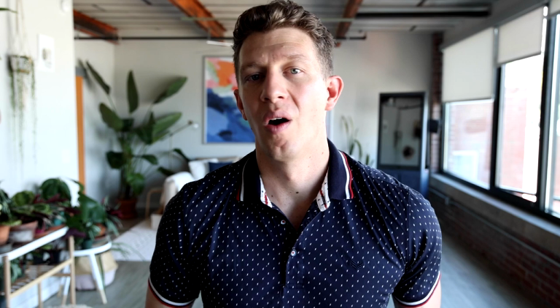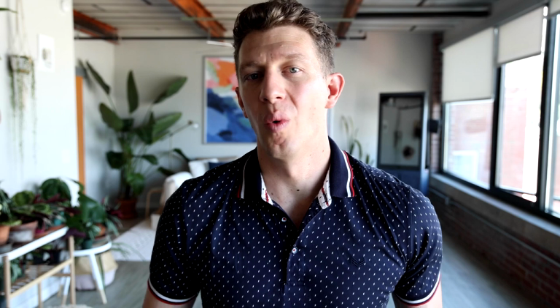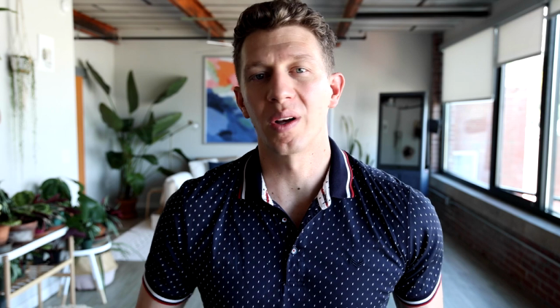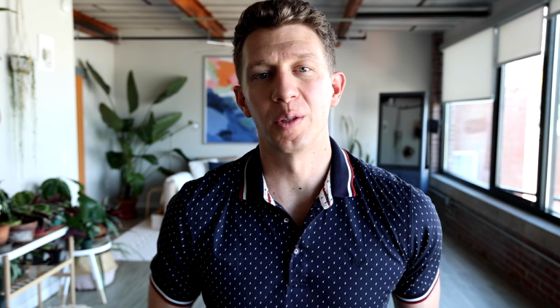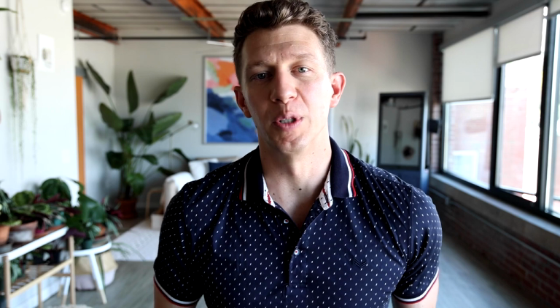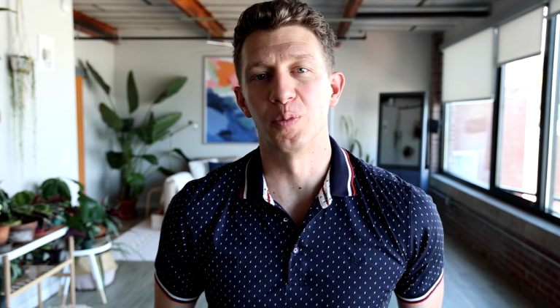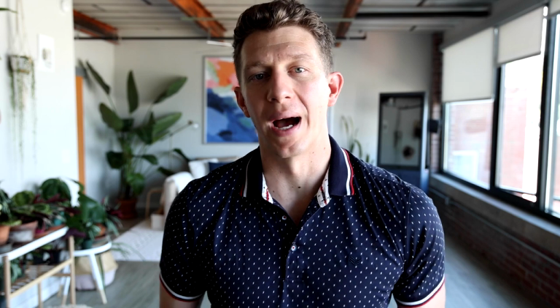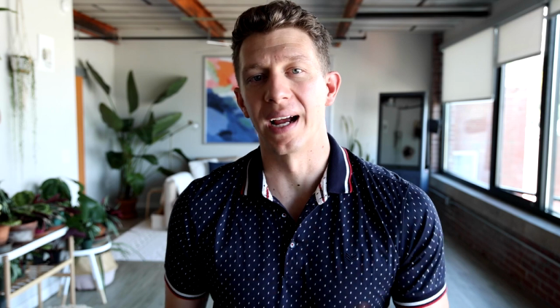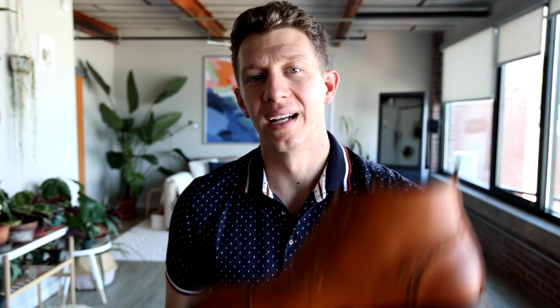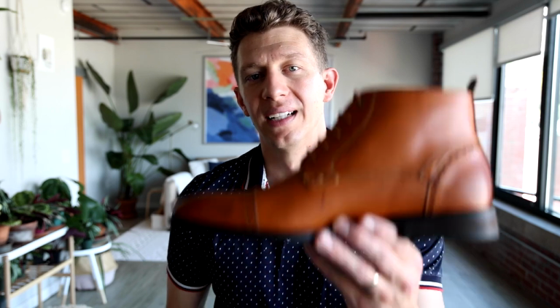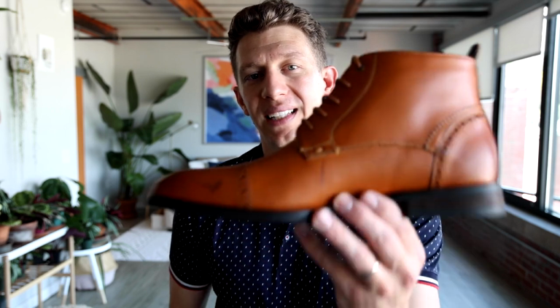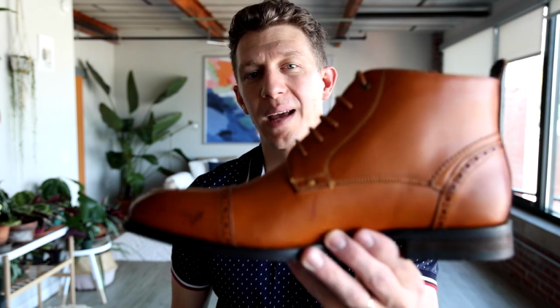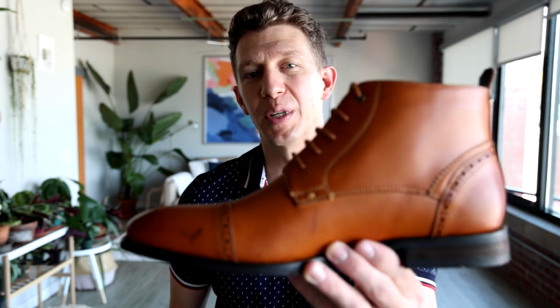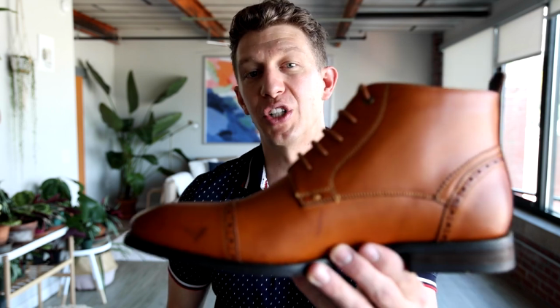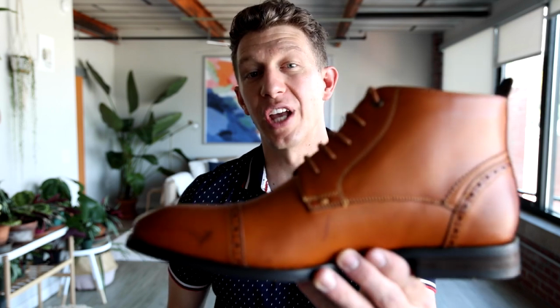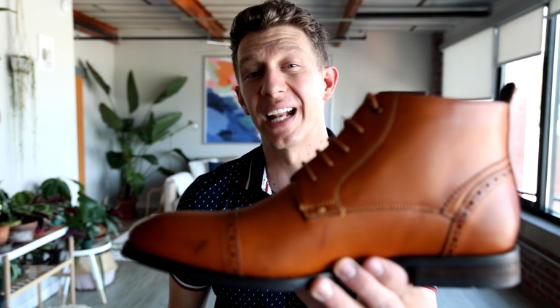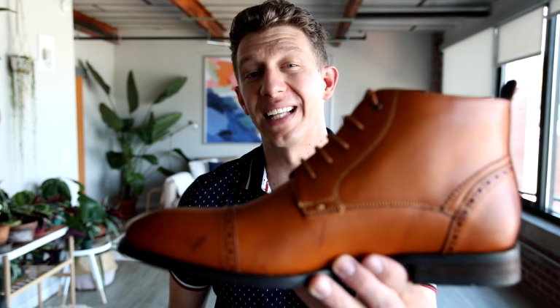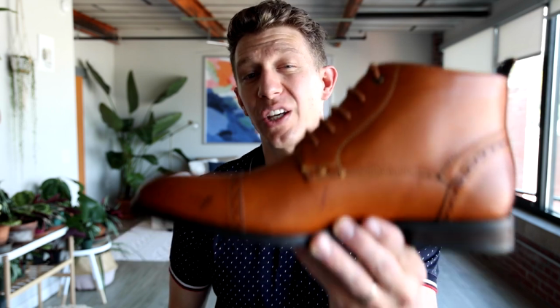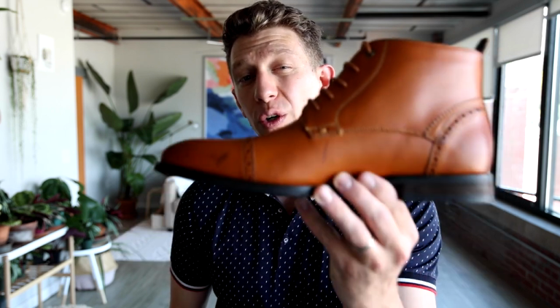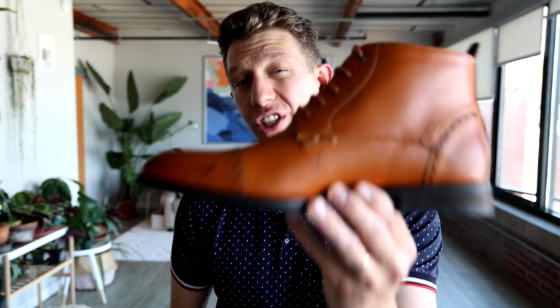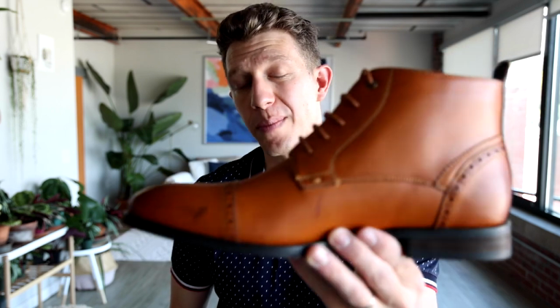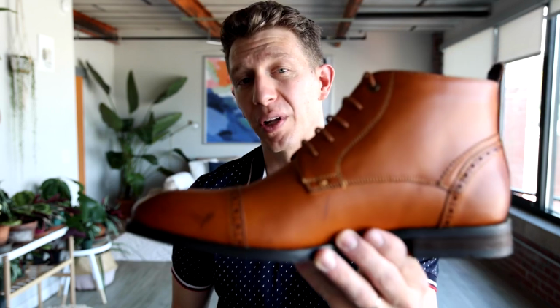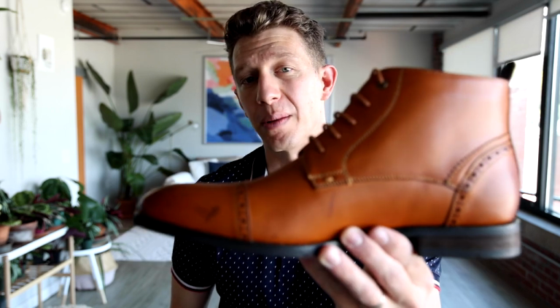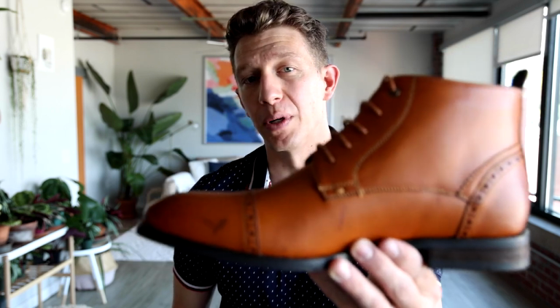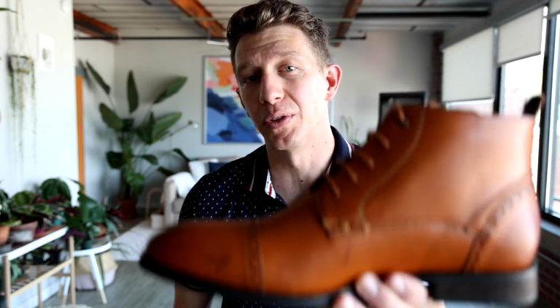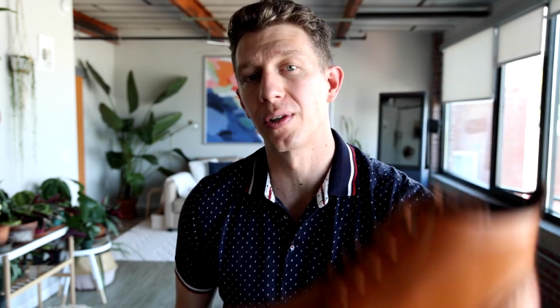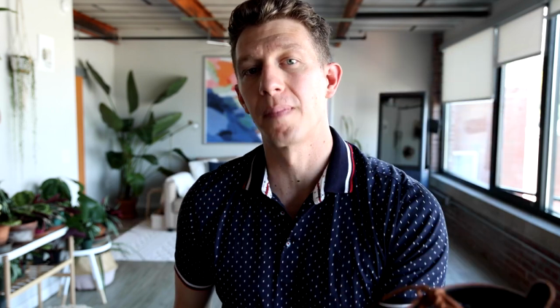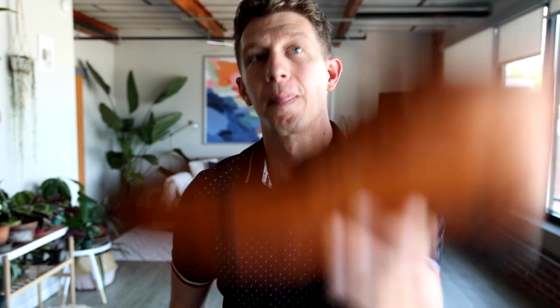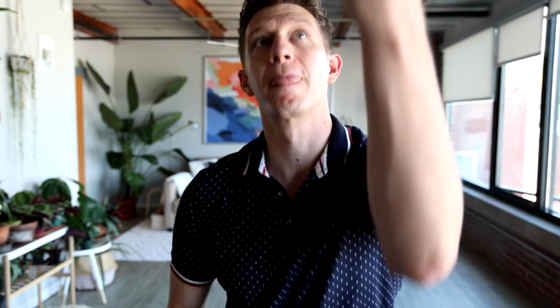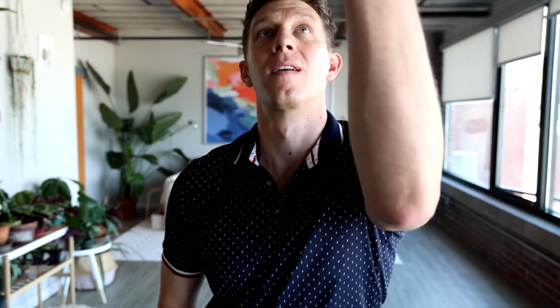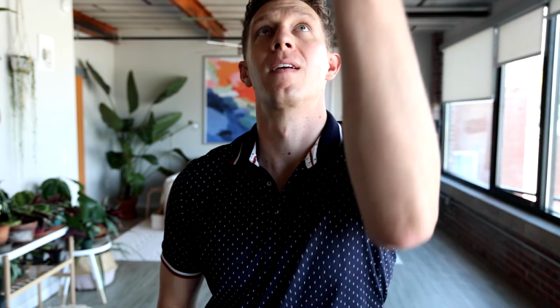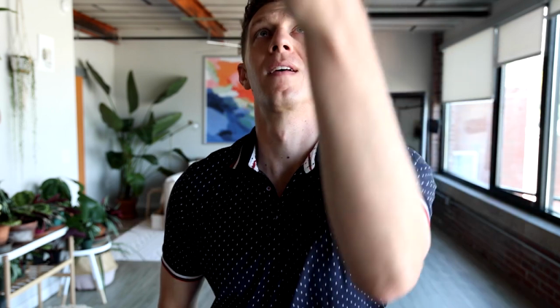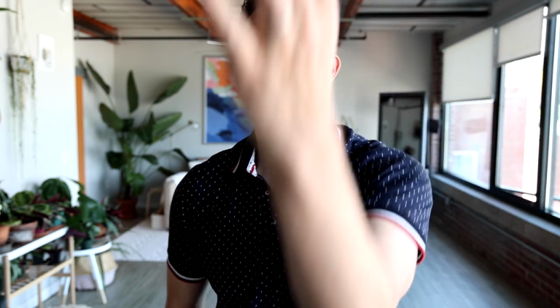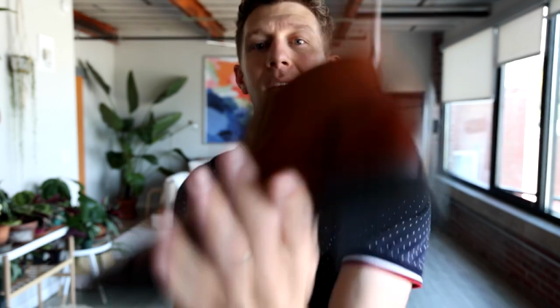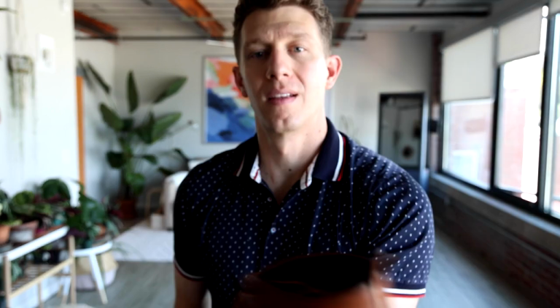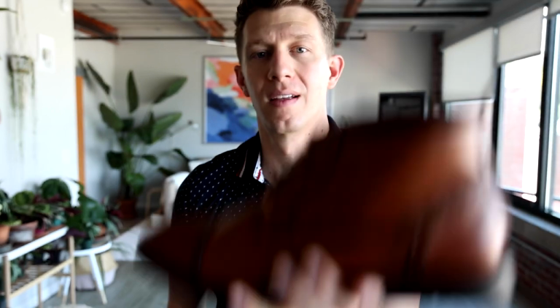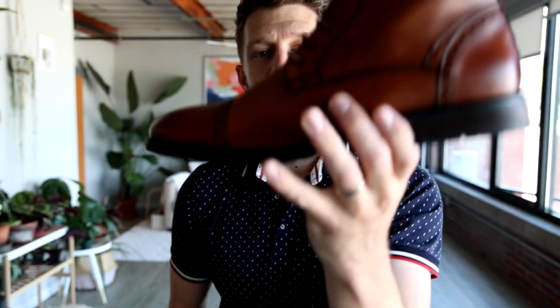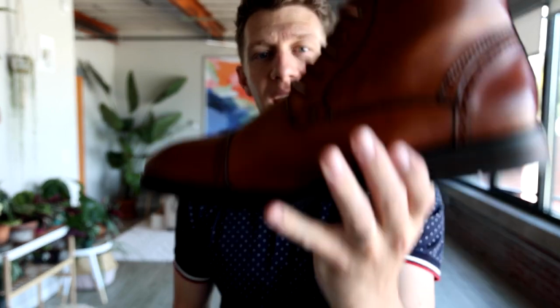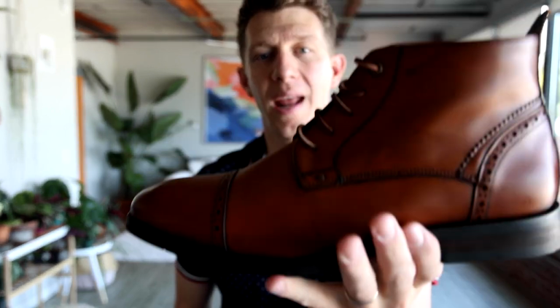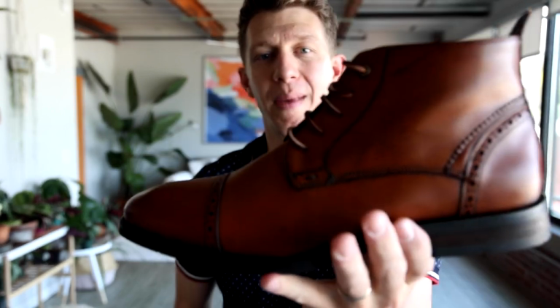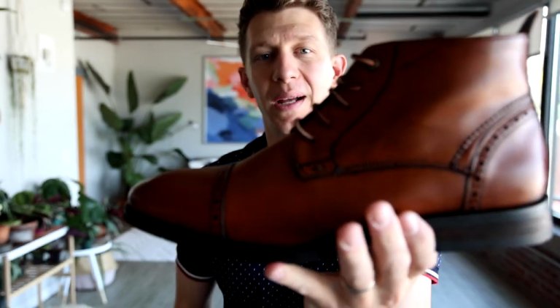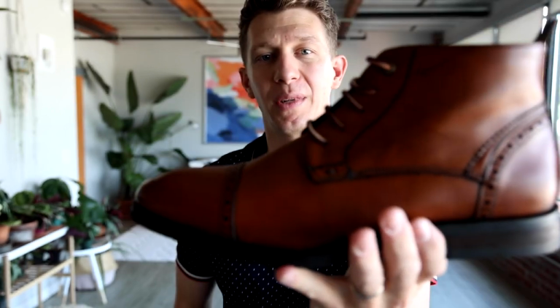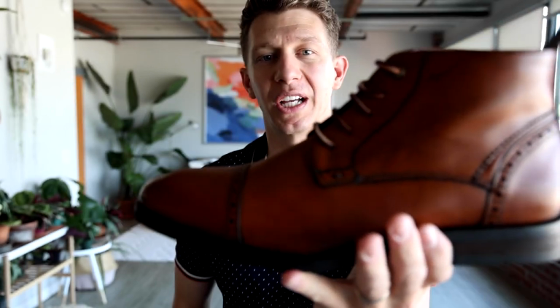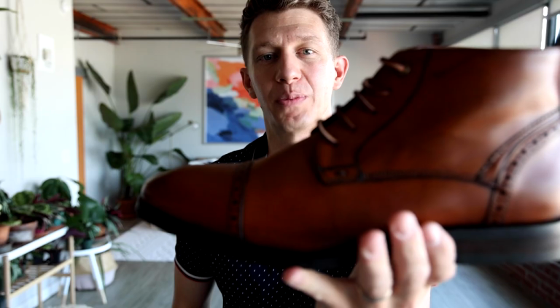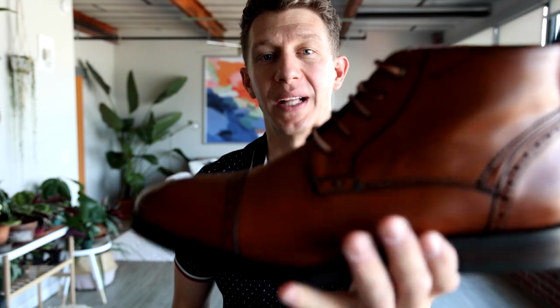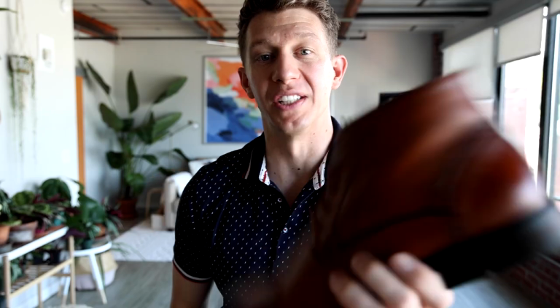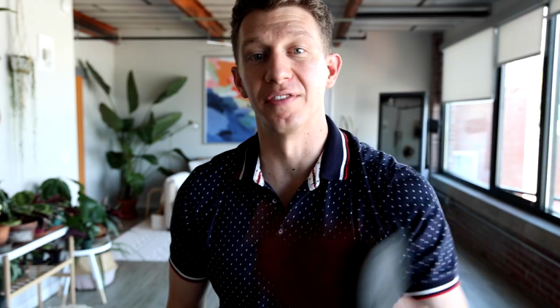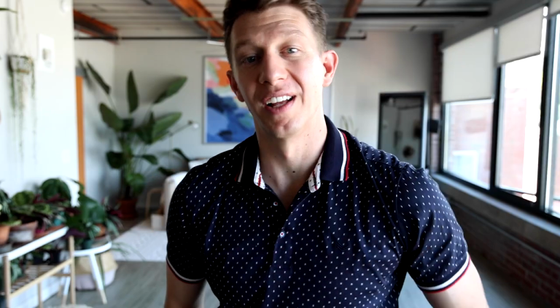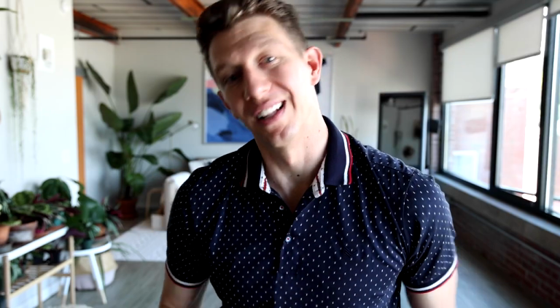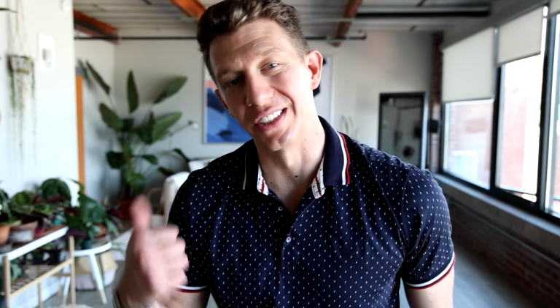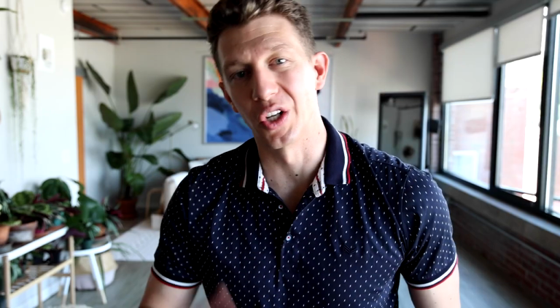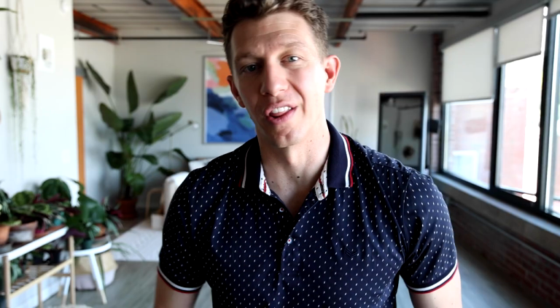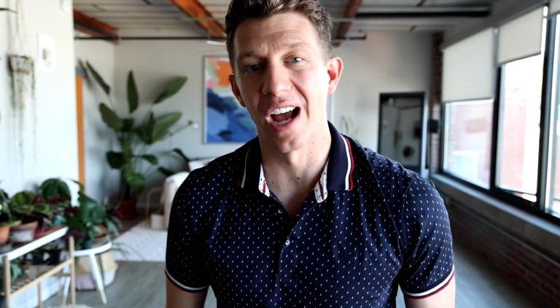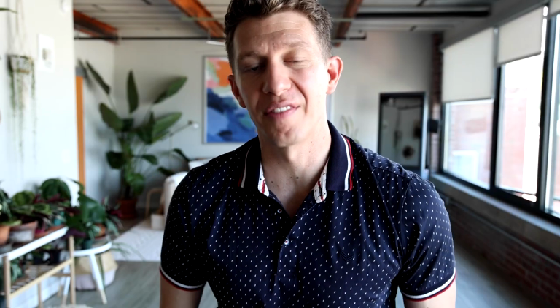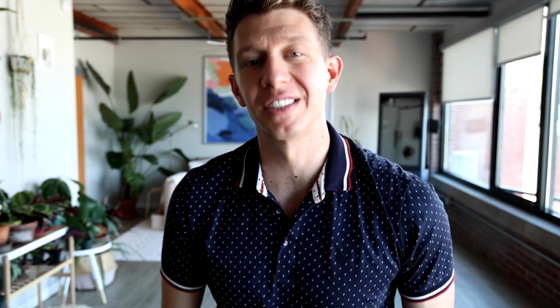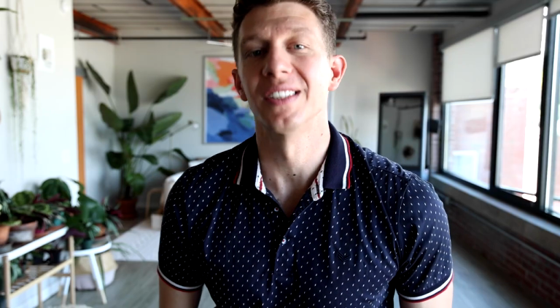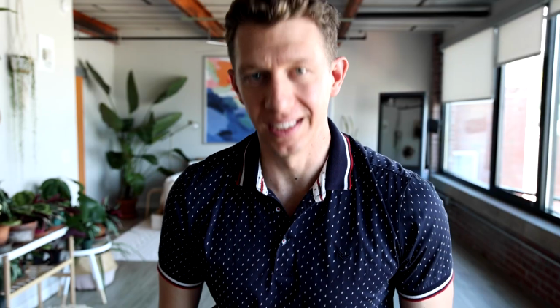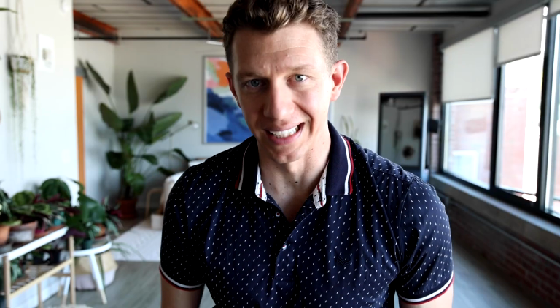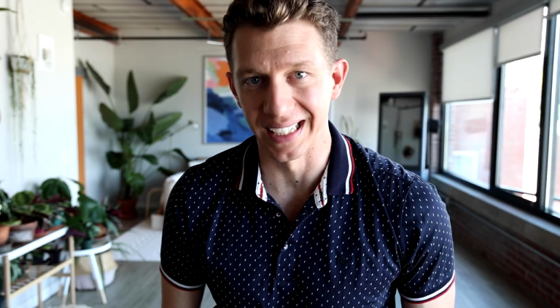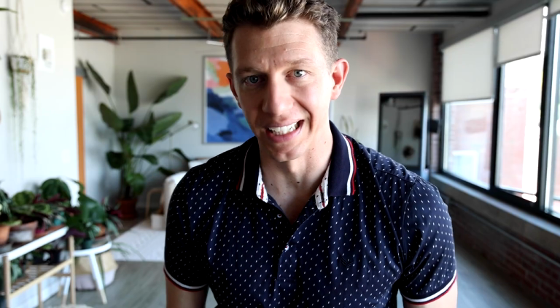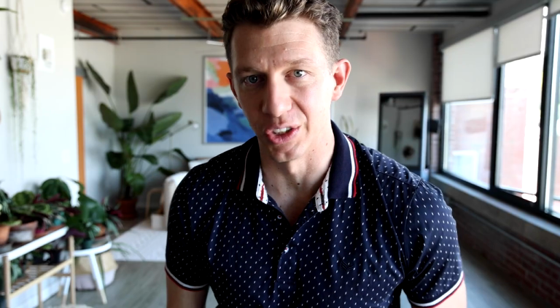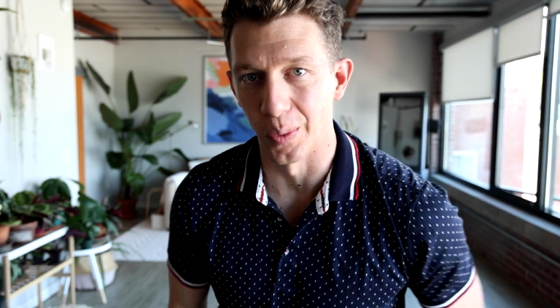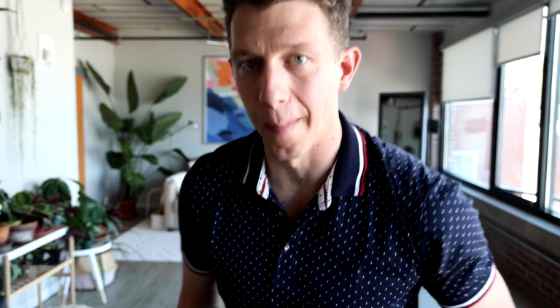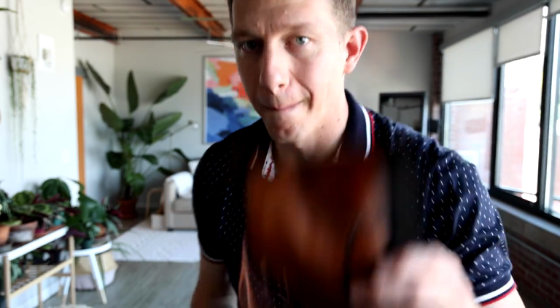Welcome to Boots Pie. Today I'm going to show you how to take your cheap looking boots and make them look expensive. Let's go to the office and get into it.